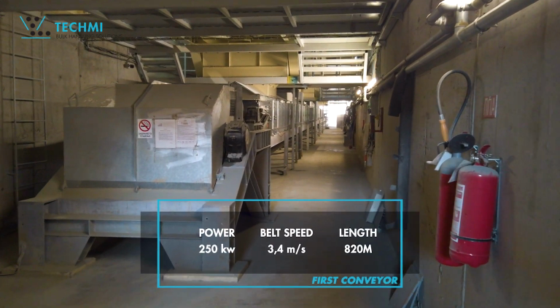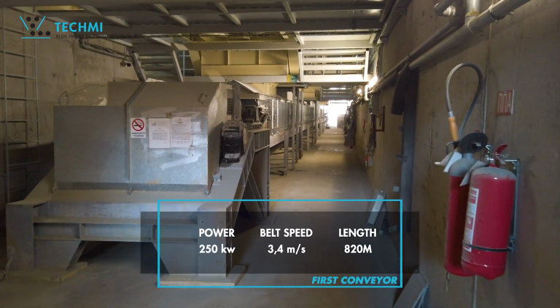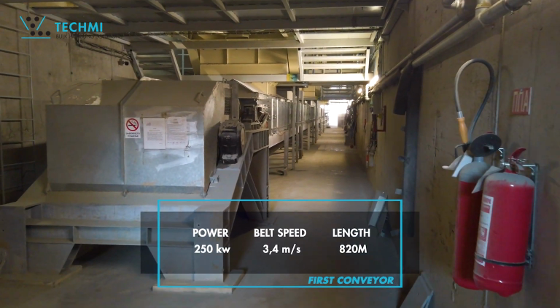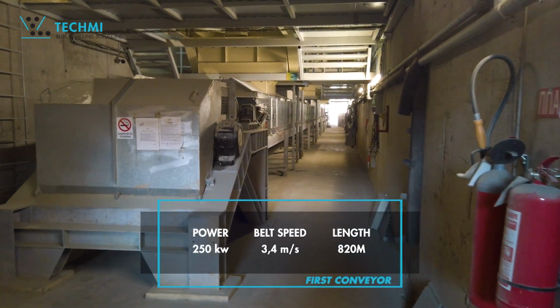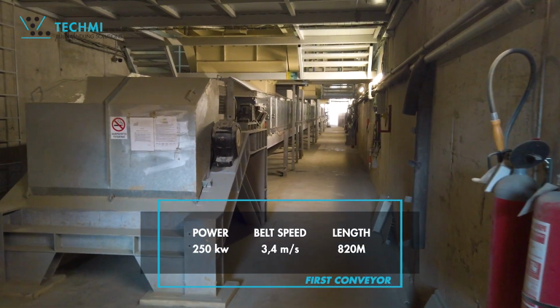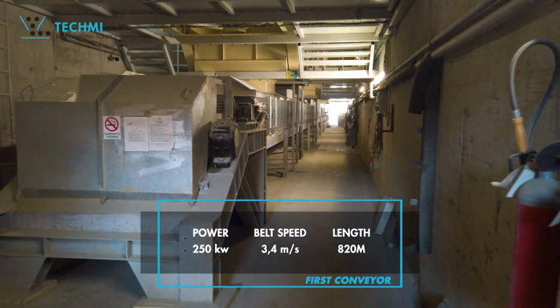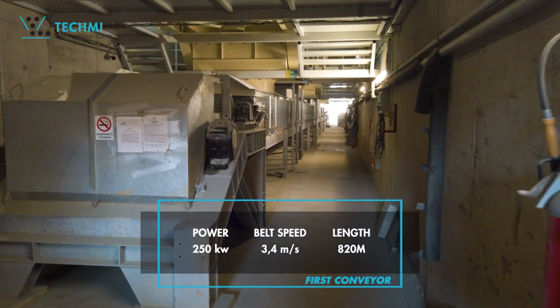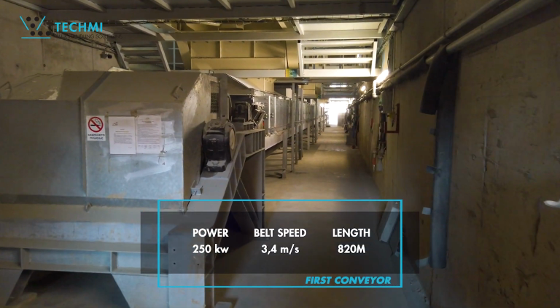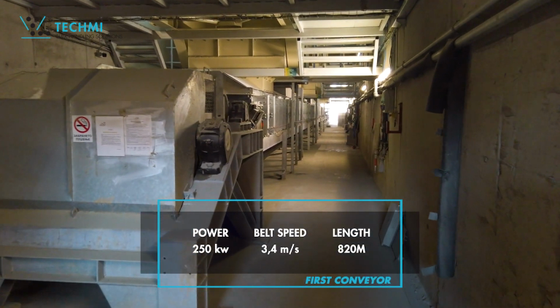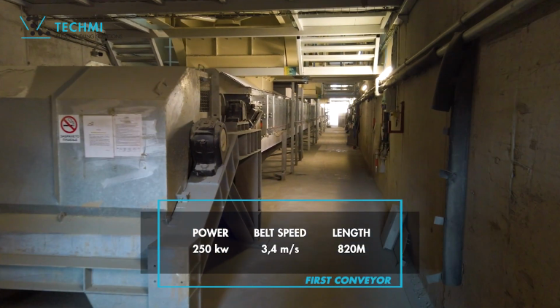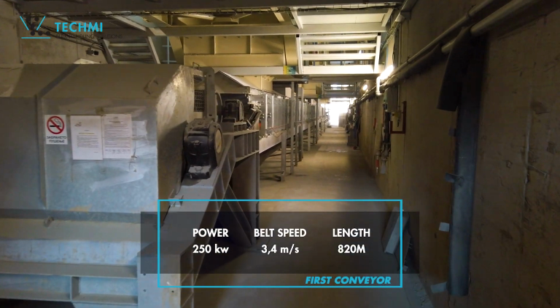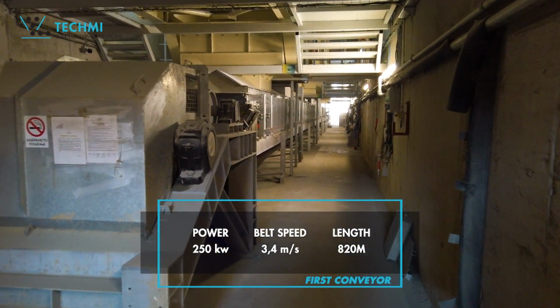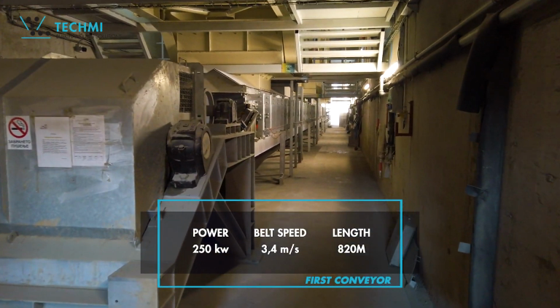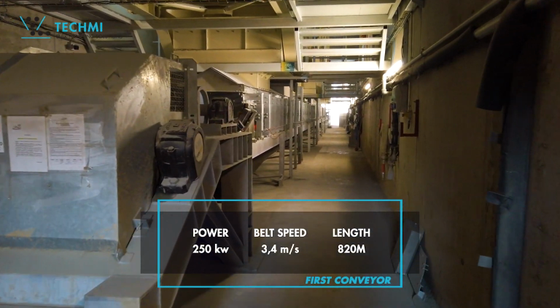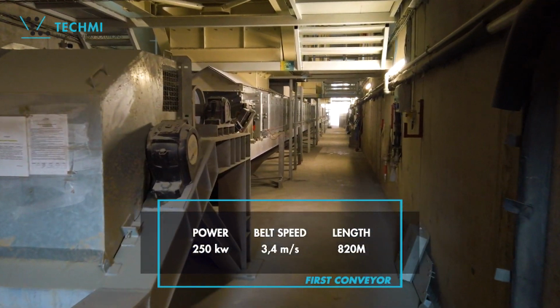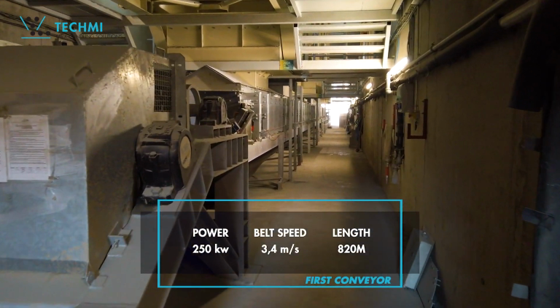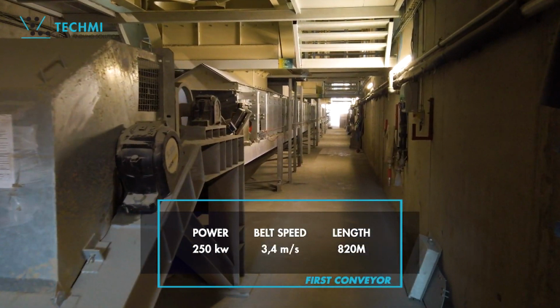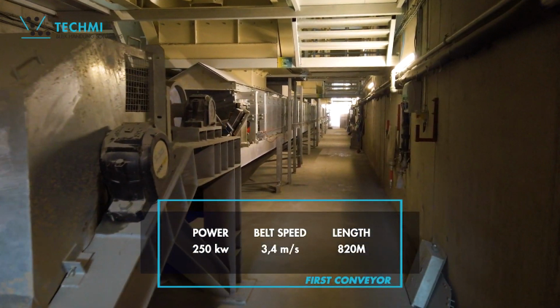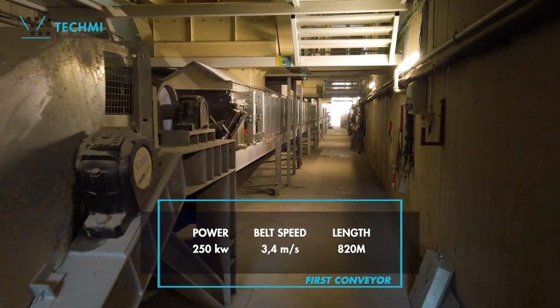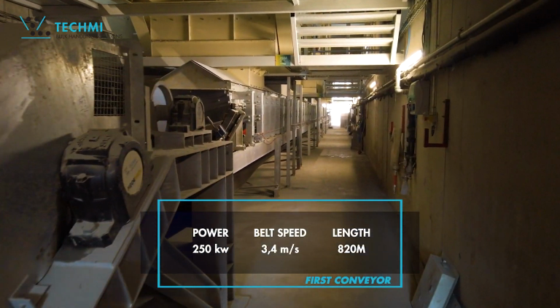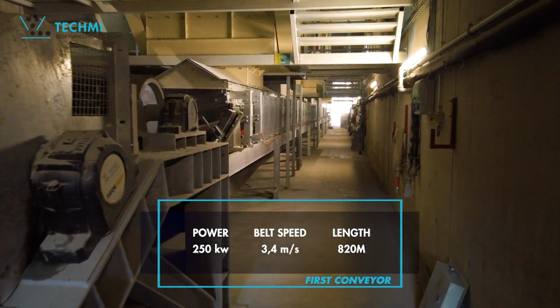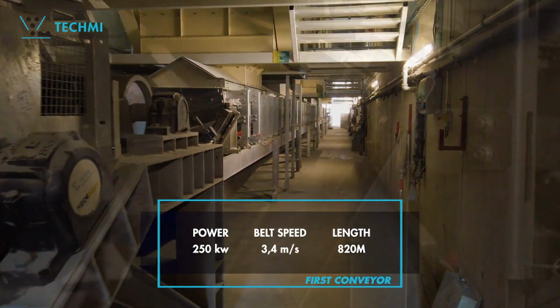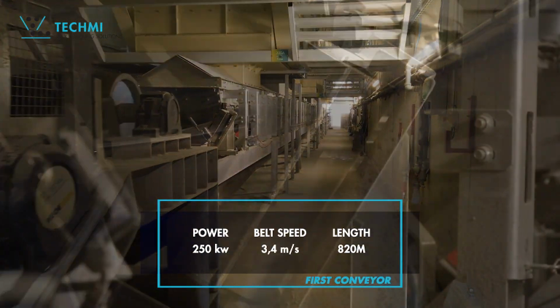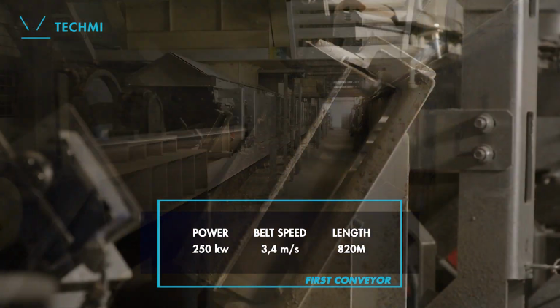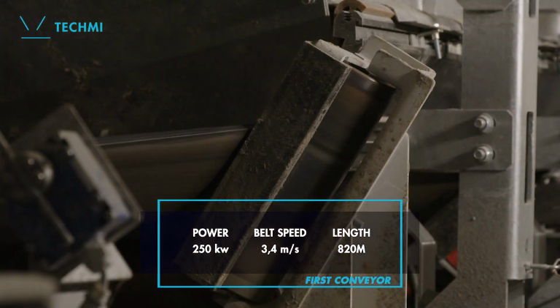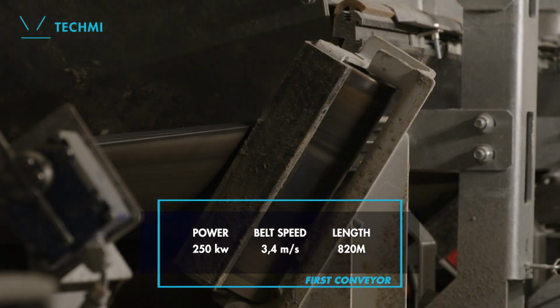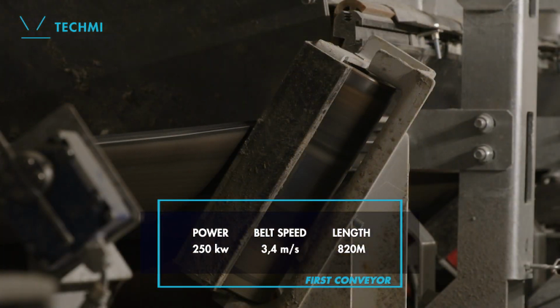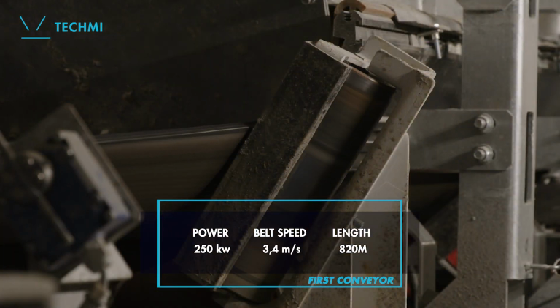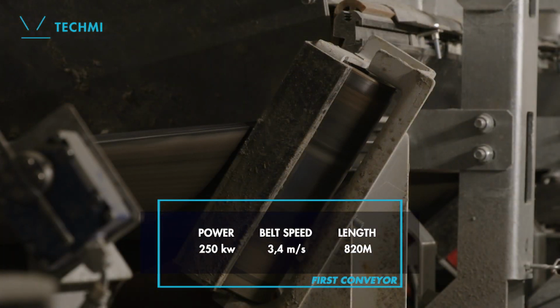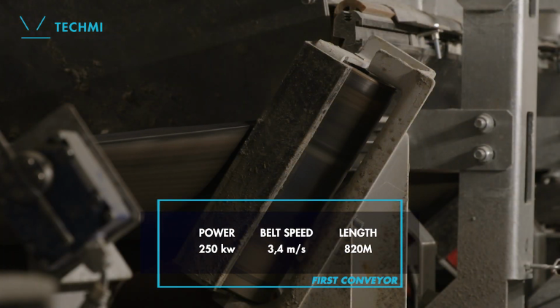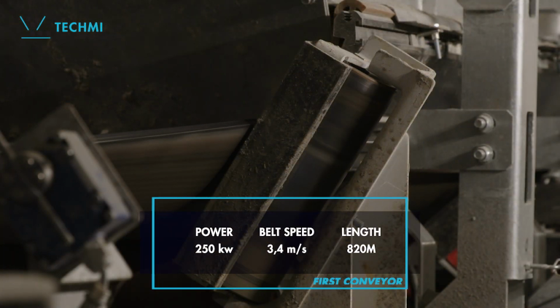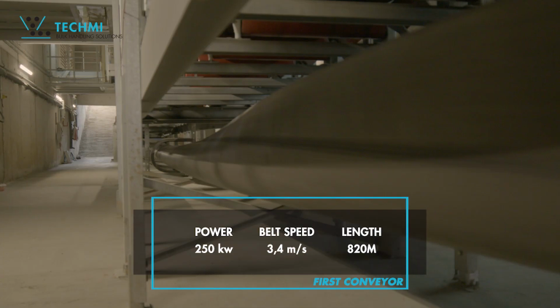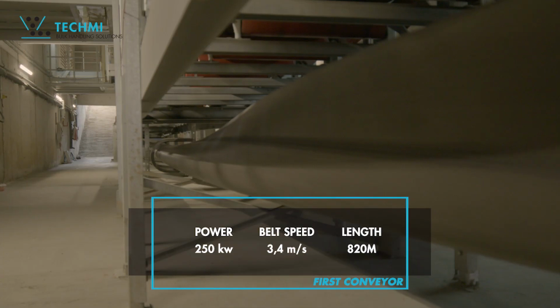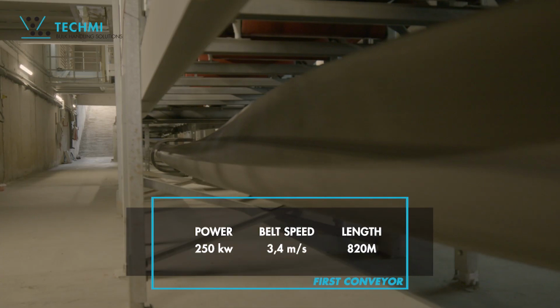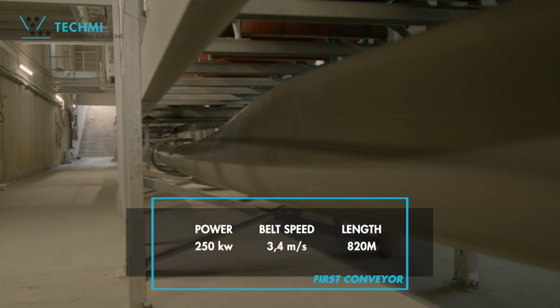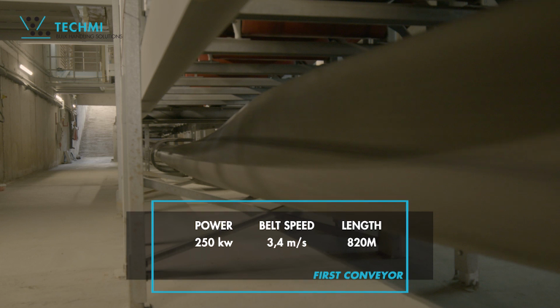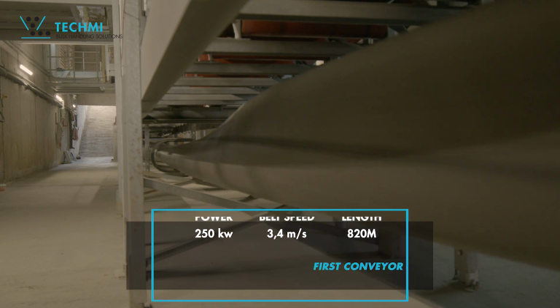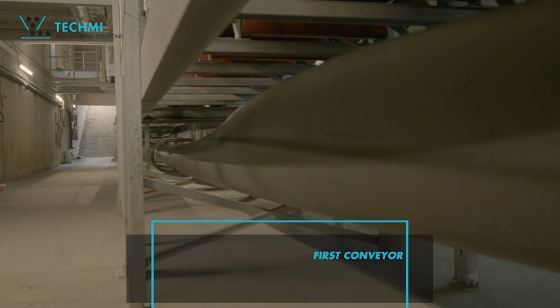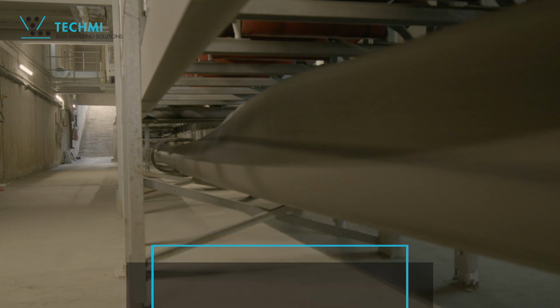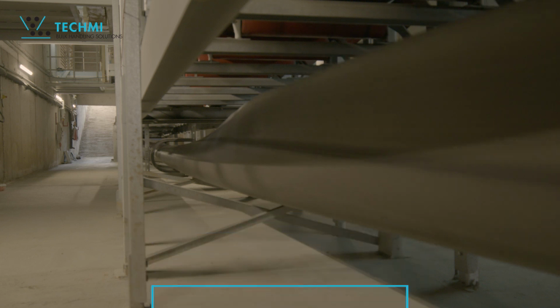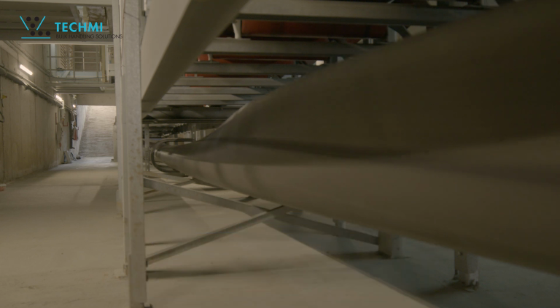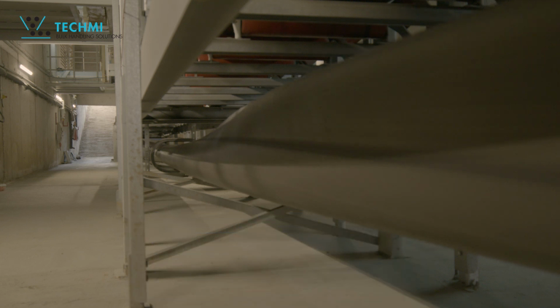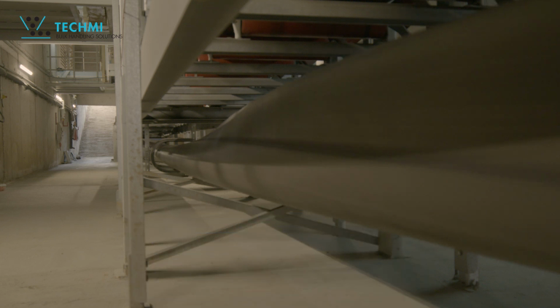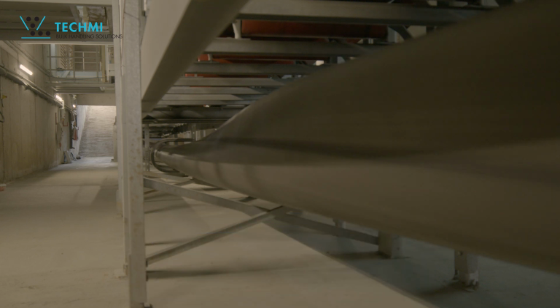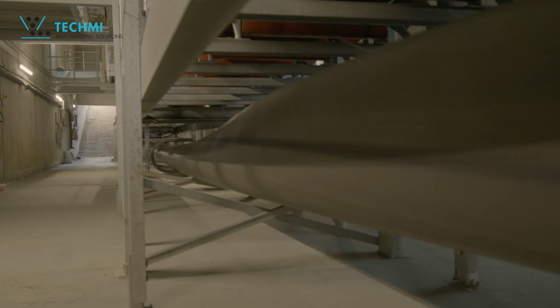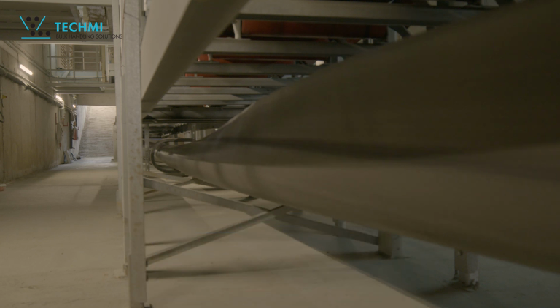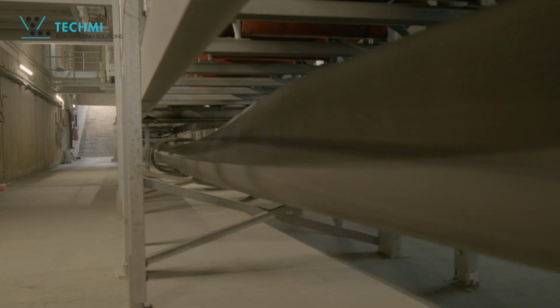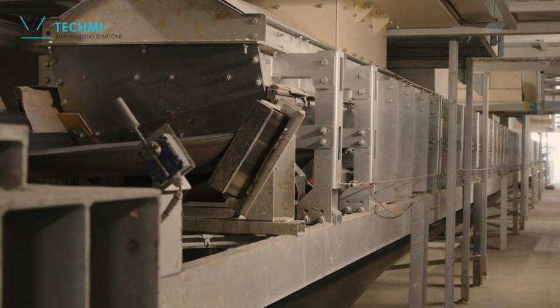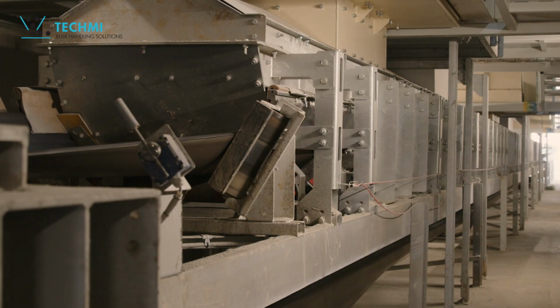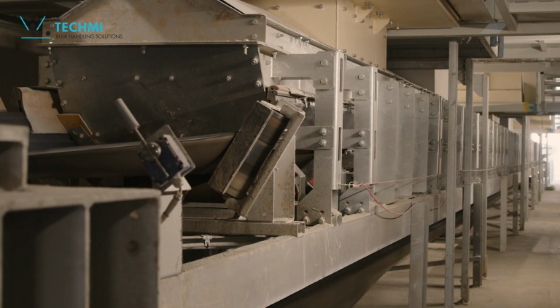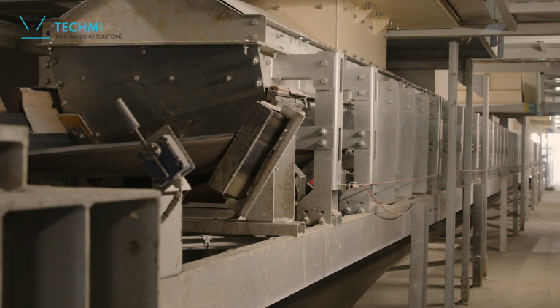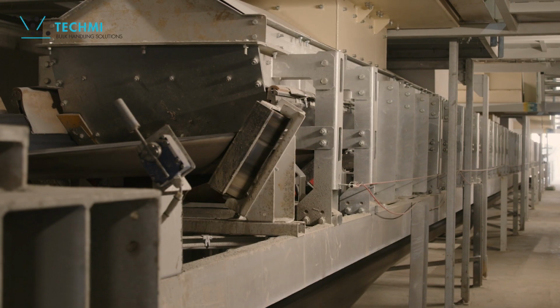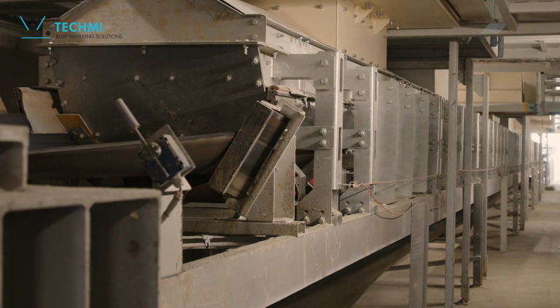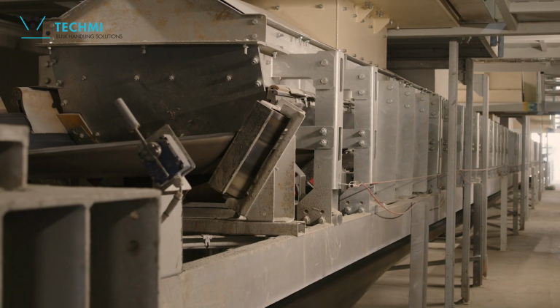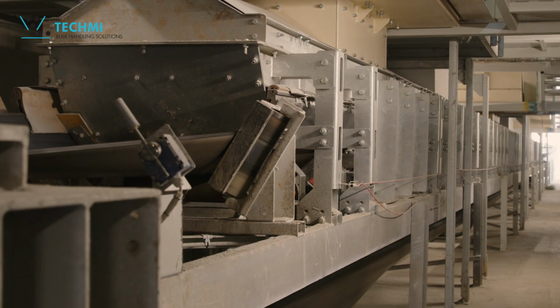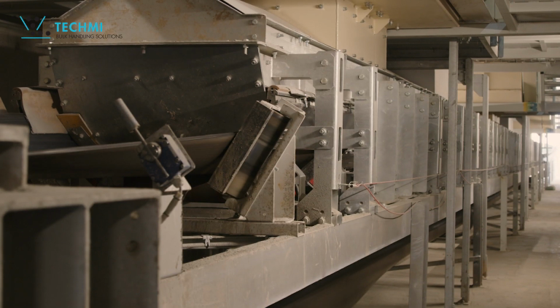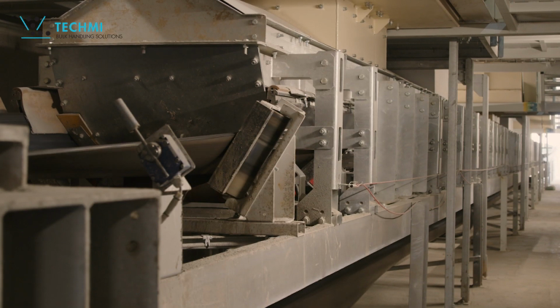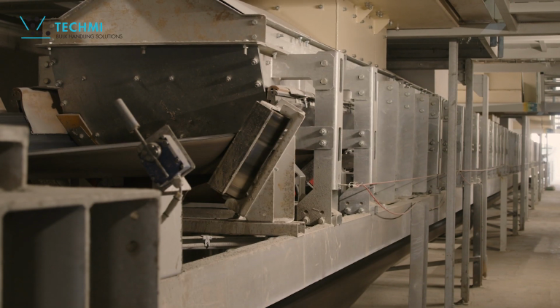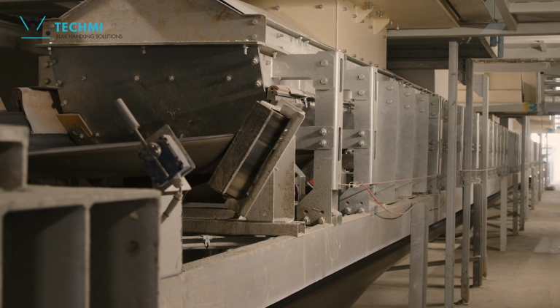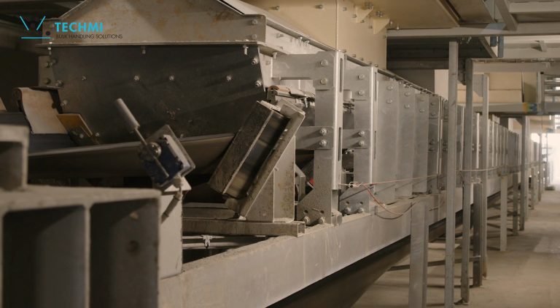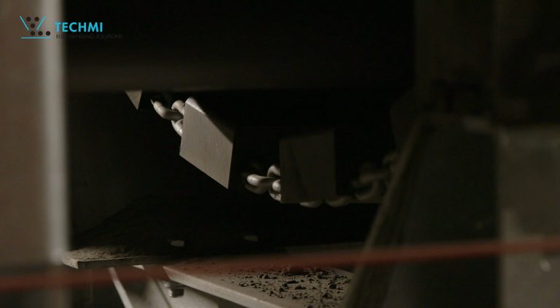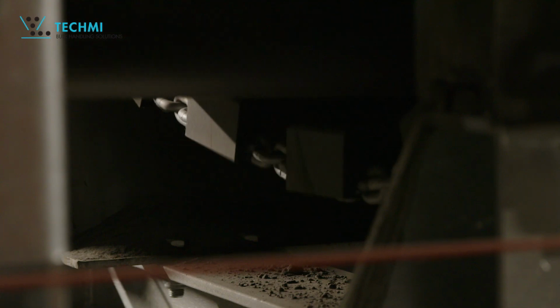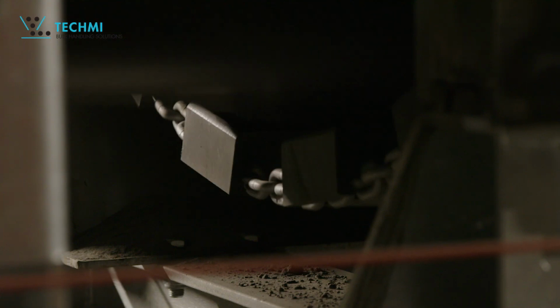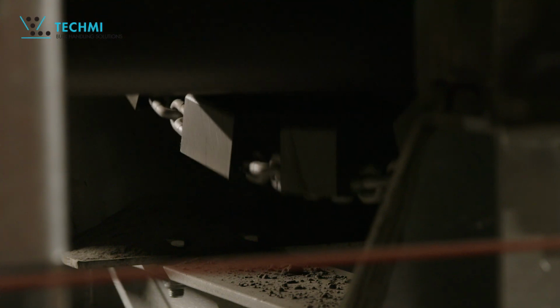Fed by vibrating feeders, the first conveyor is equipped with a Transpar sealing system with vacuum dust filters to keep the tunnel perfectly clean.